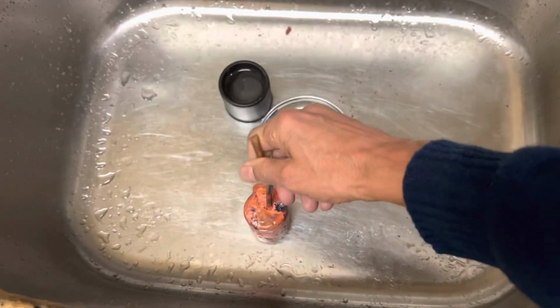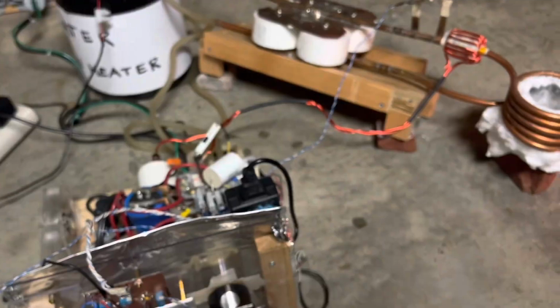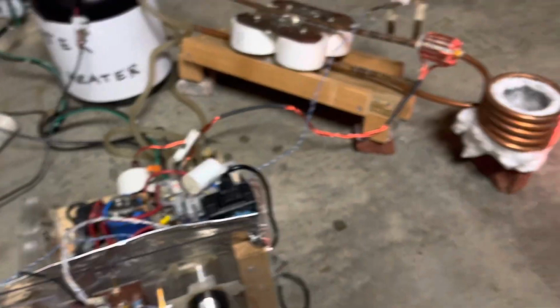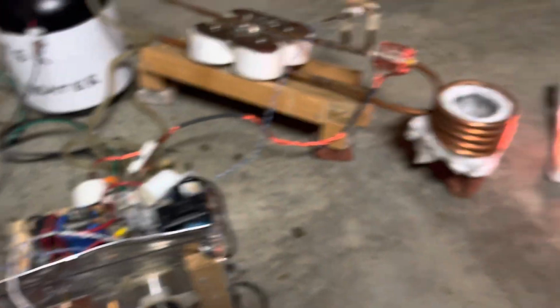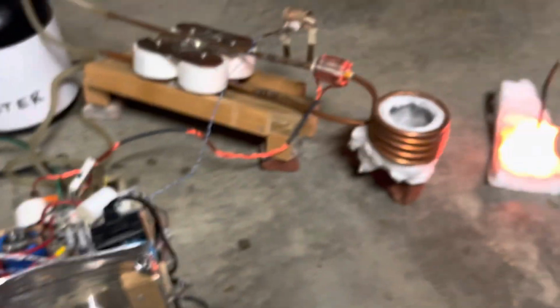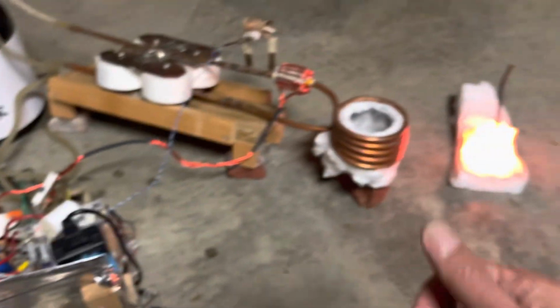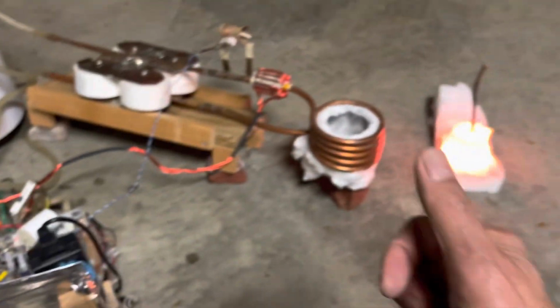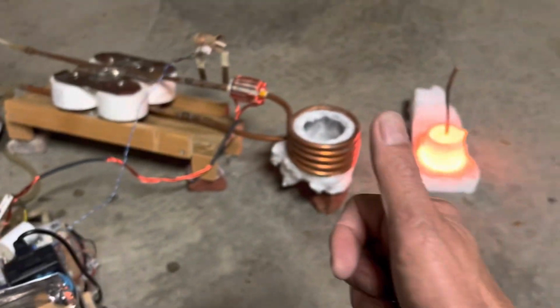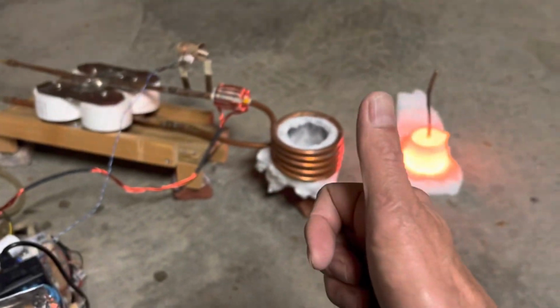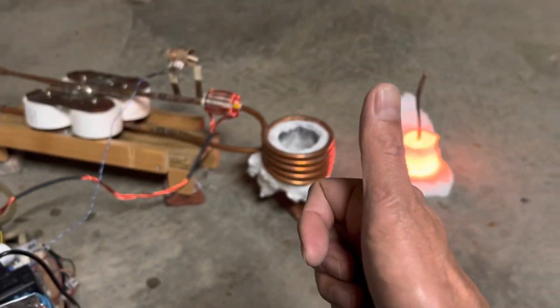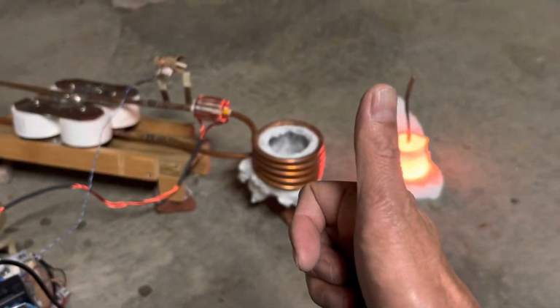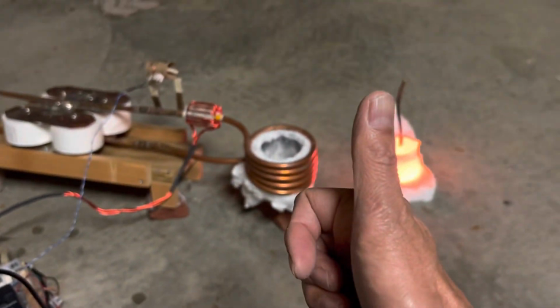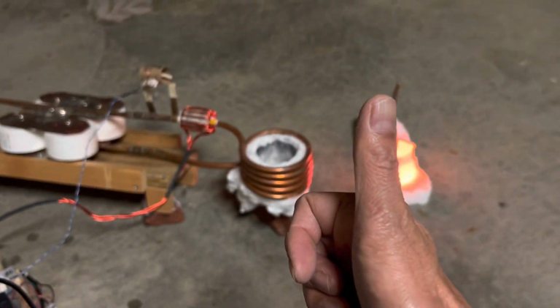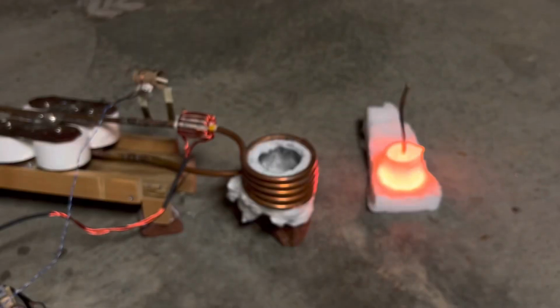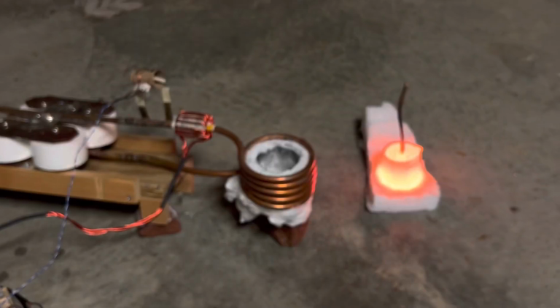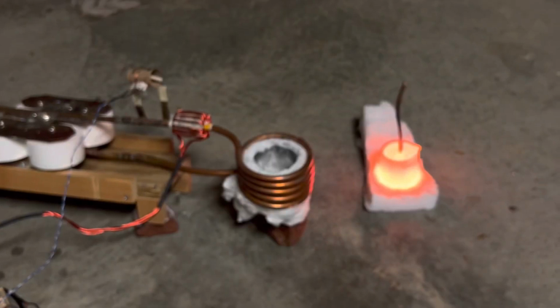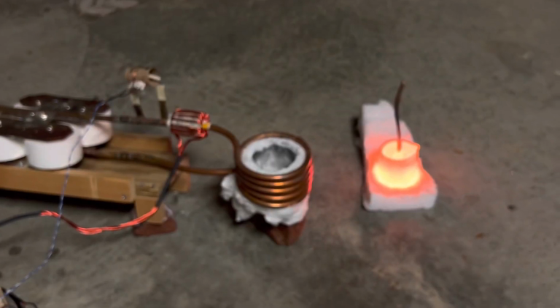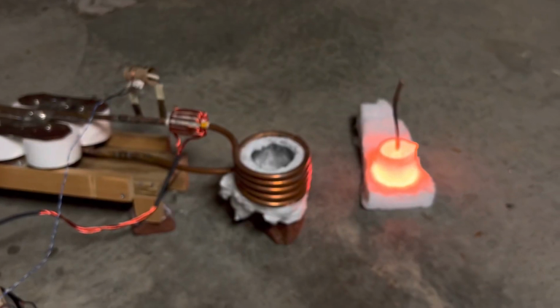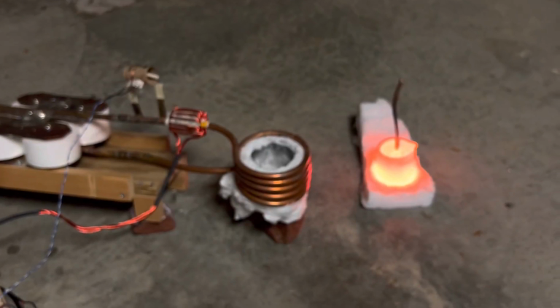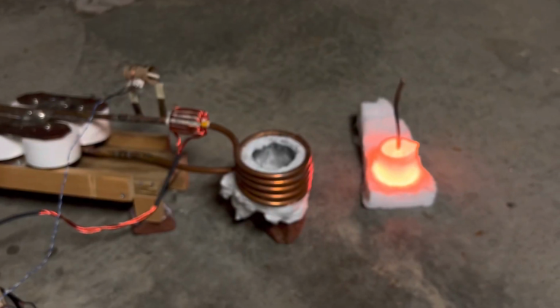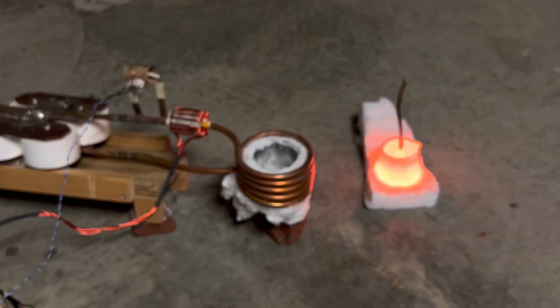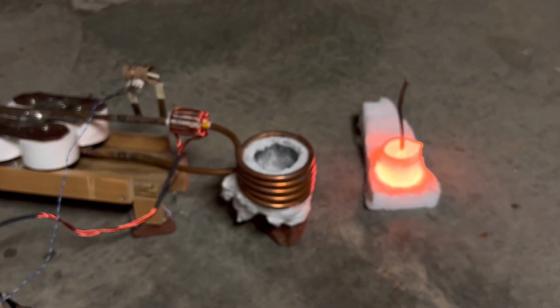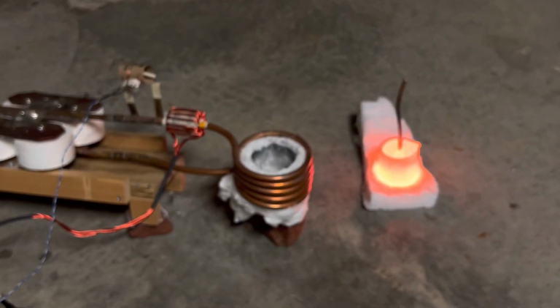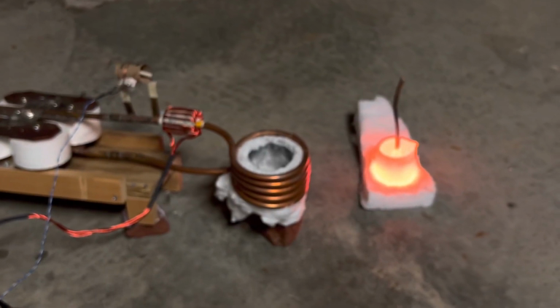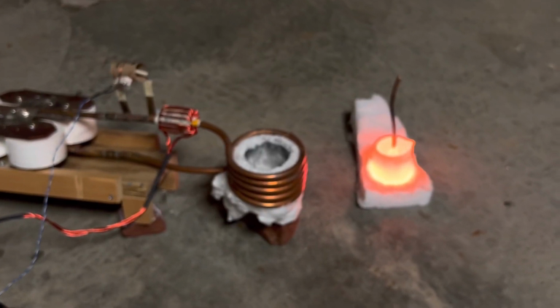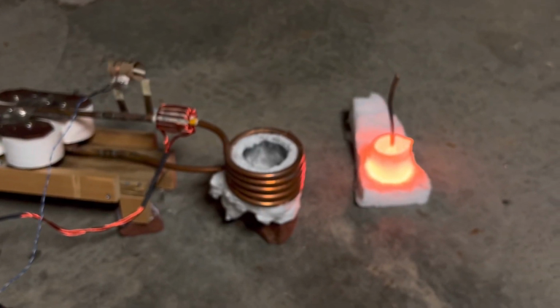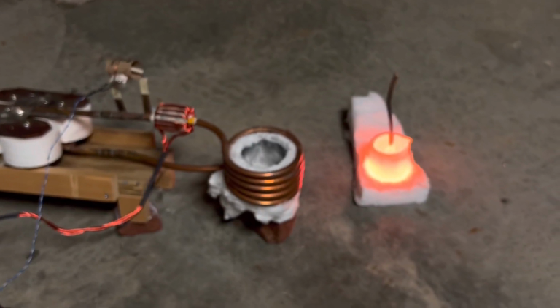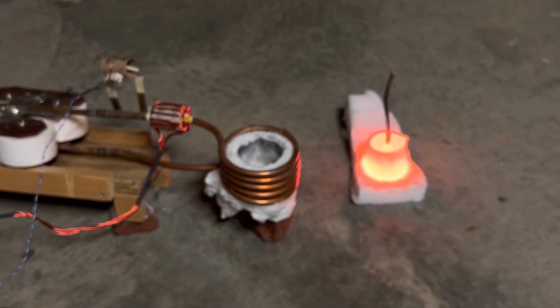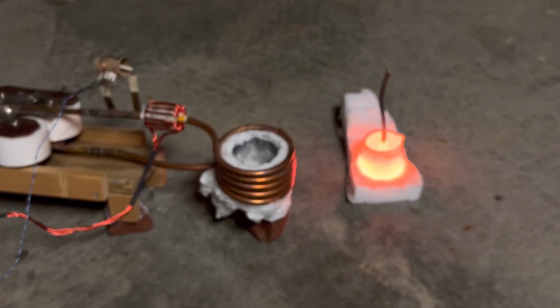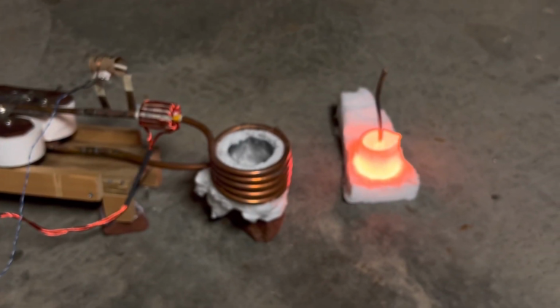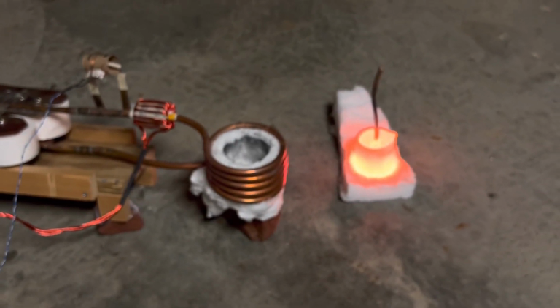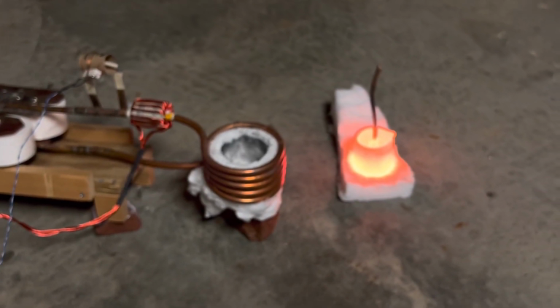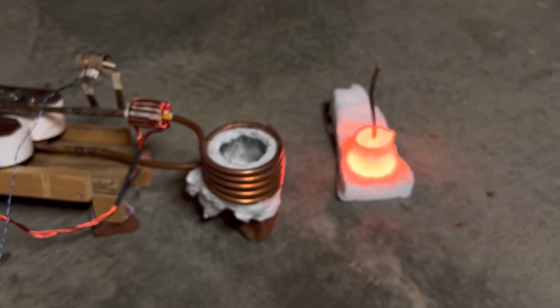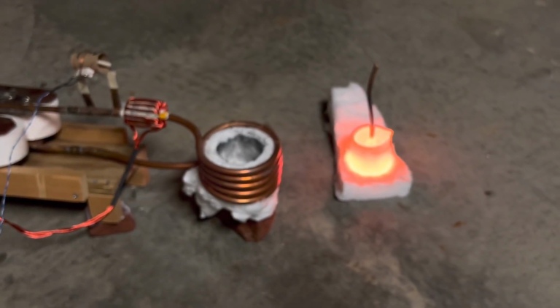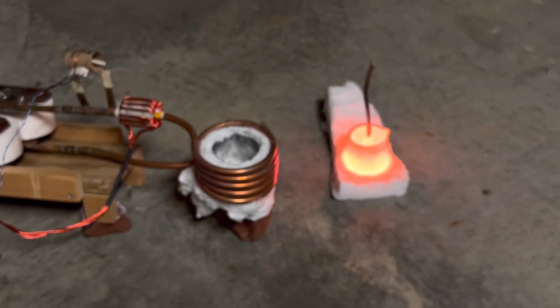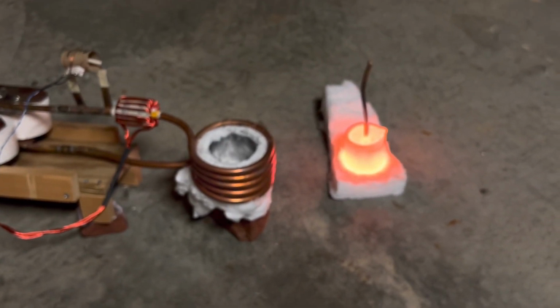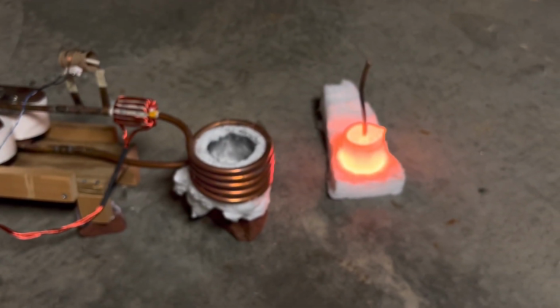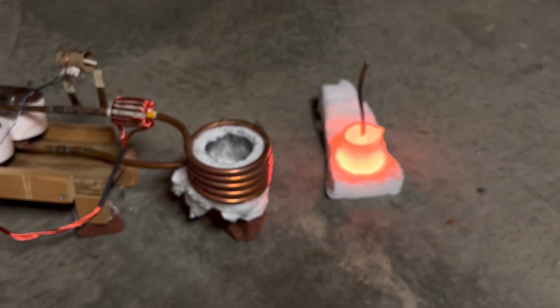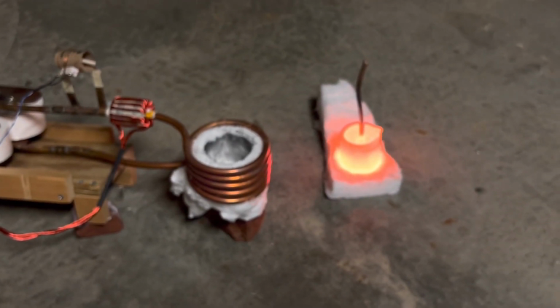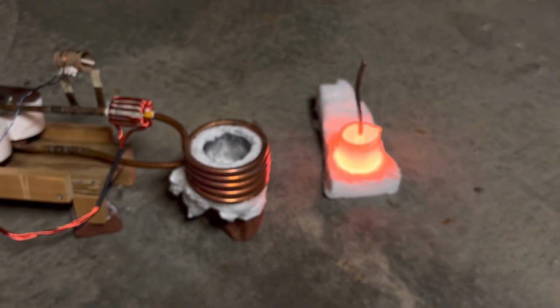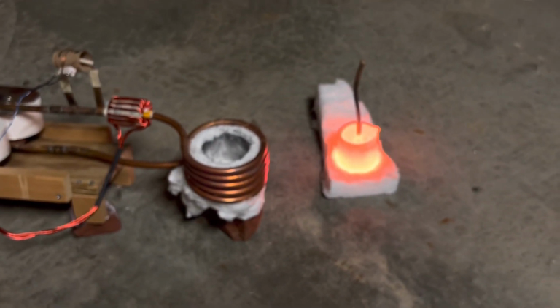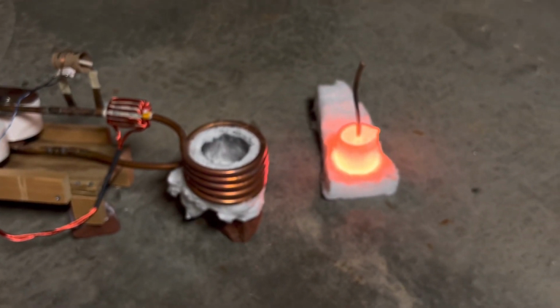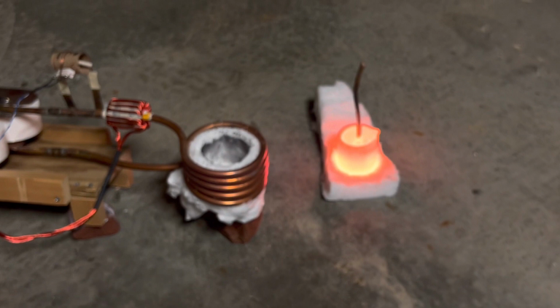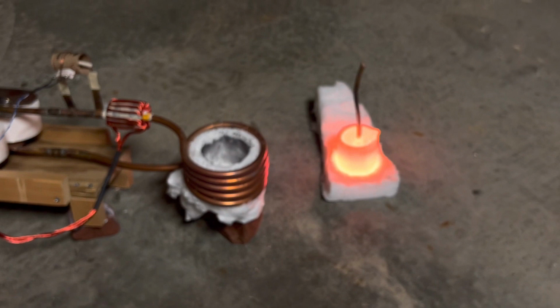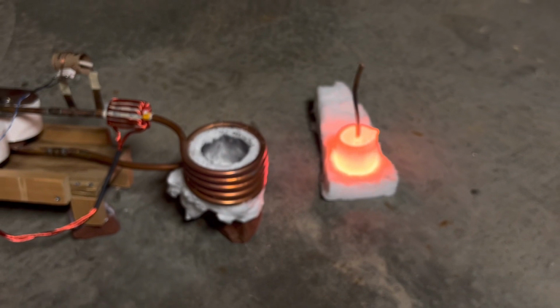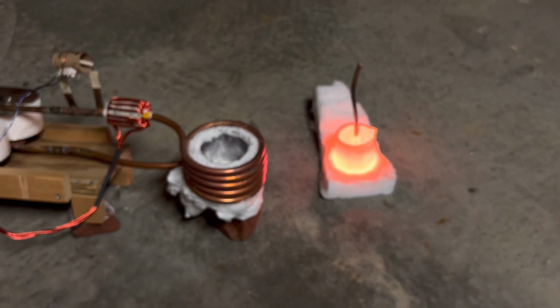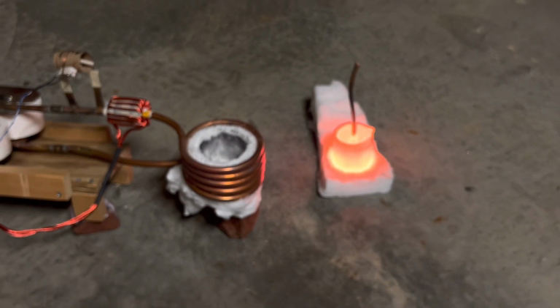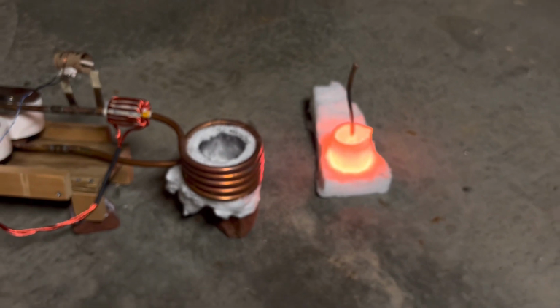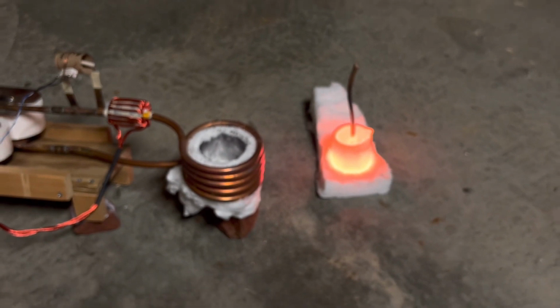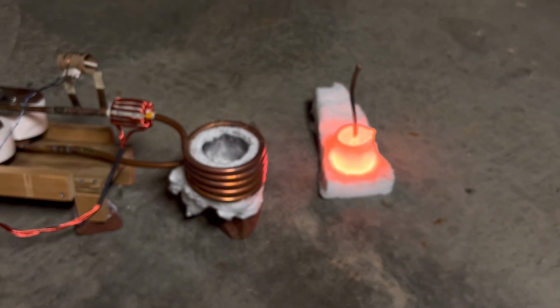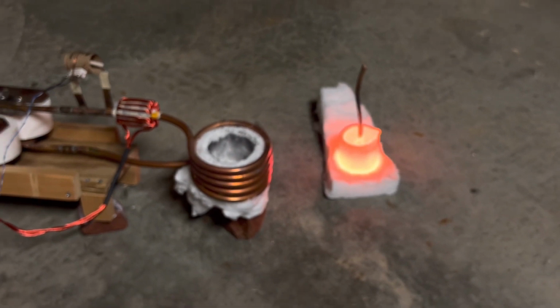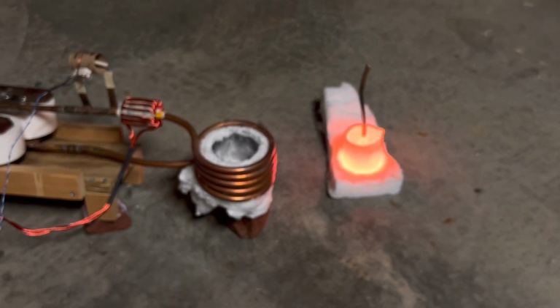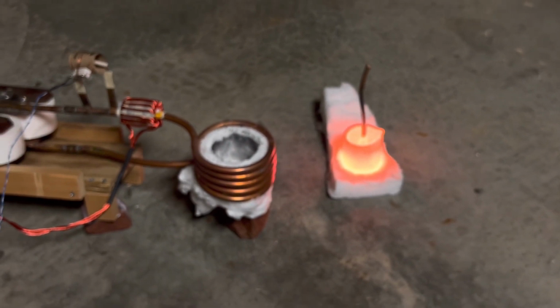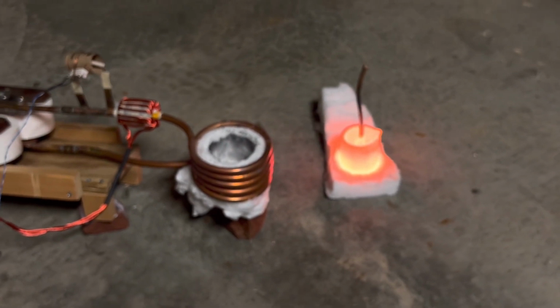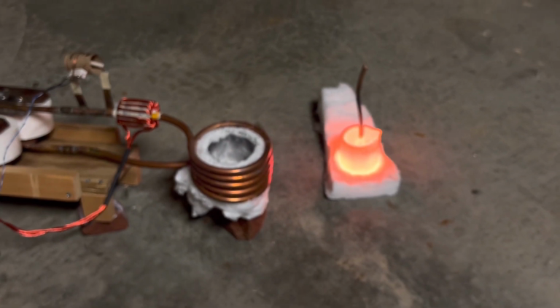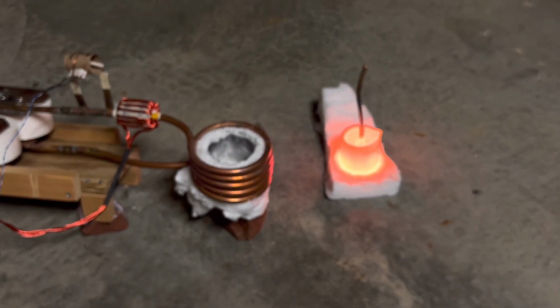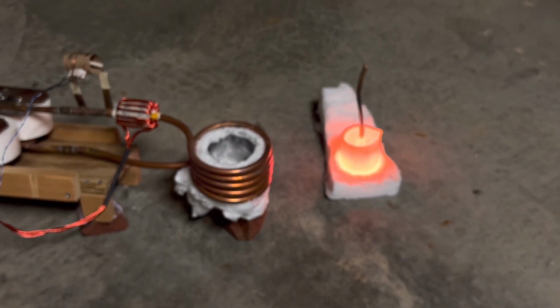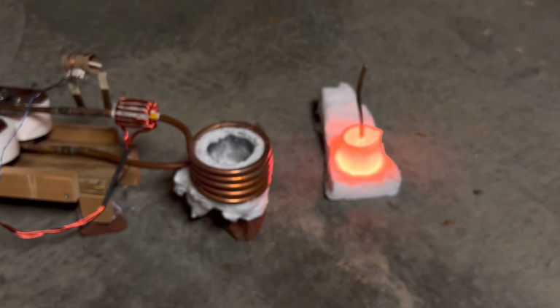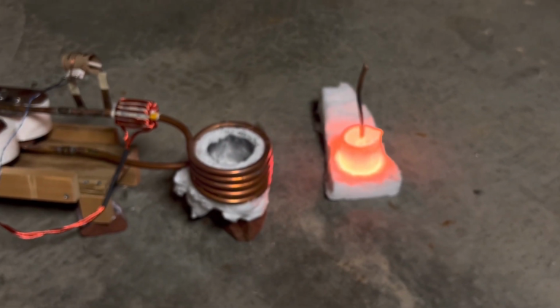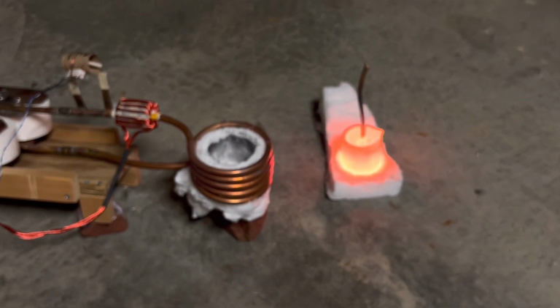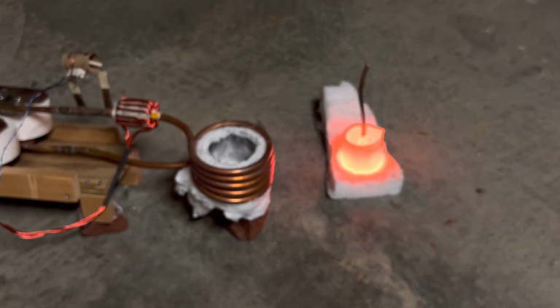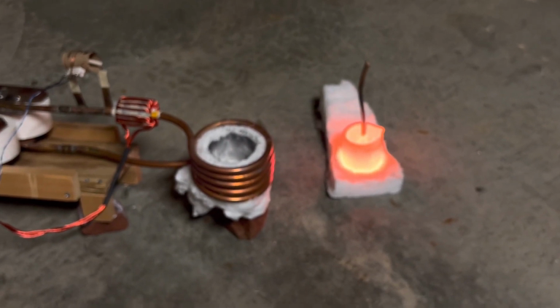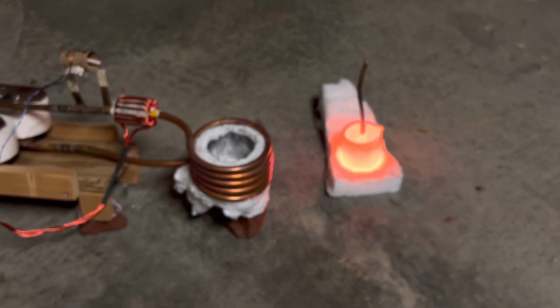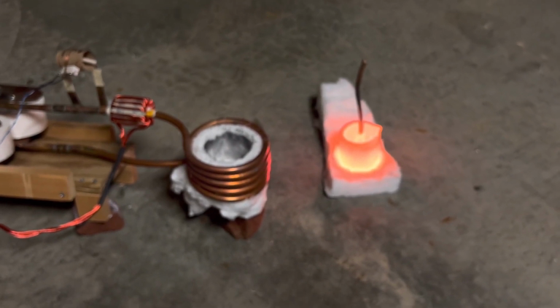Thanks for watching folks. If you've got any questions, please leave them in the comments. I'm going to put a link on how to make this induction heater as well.